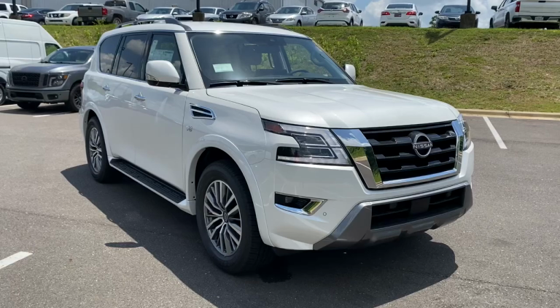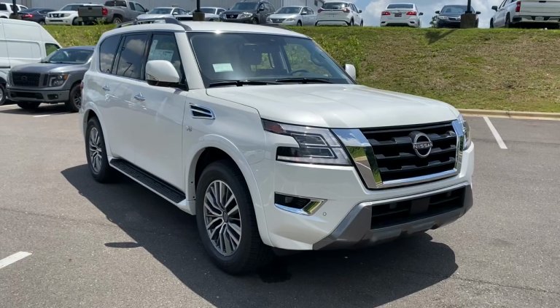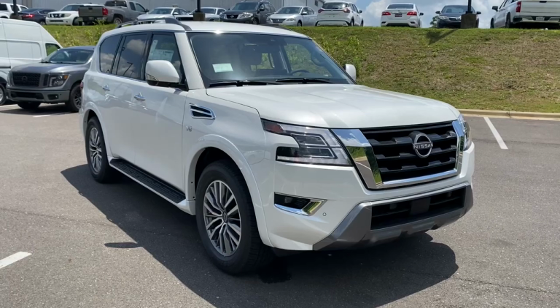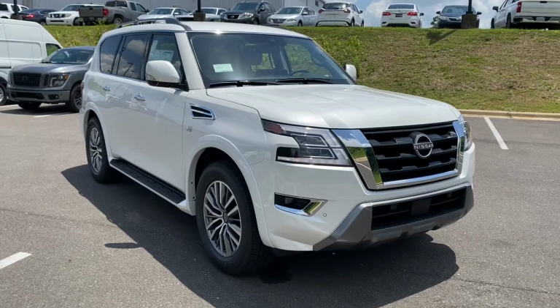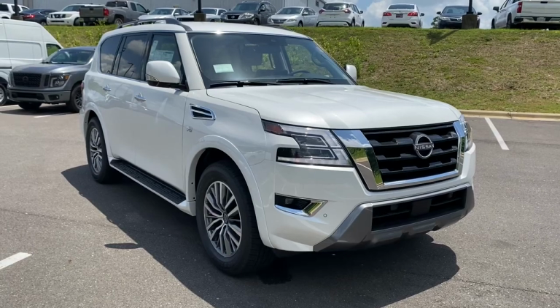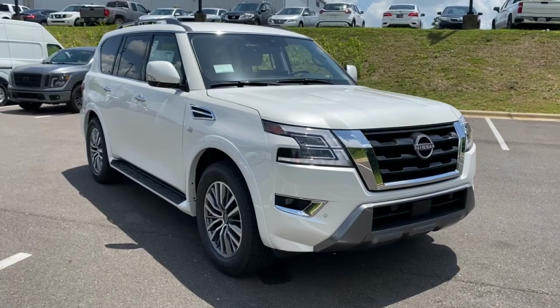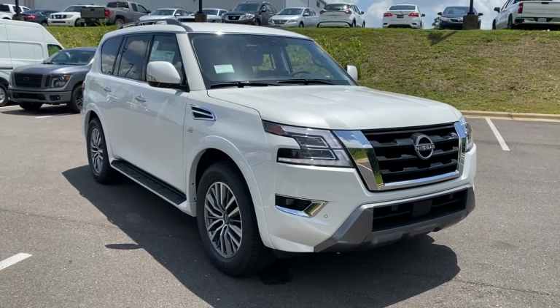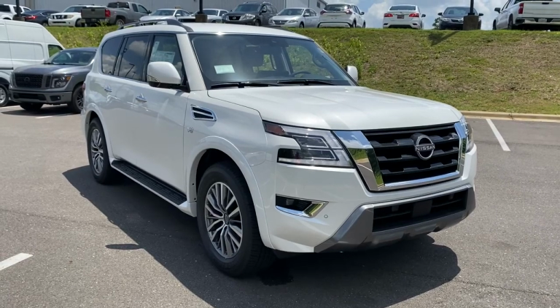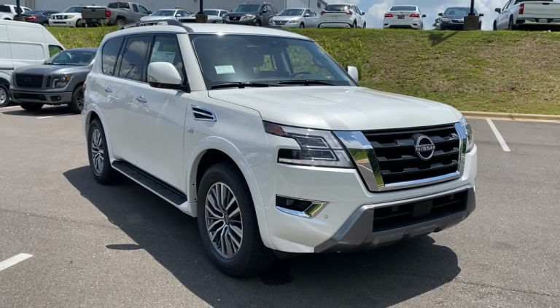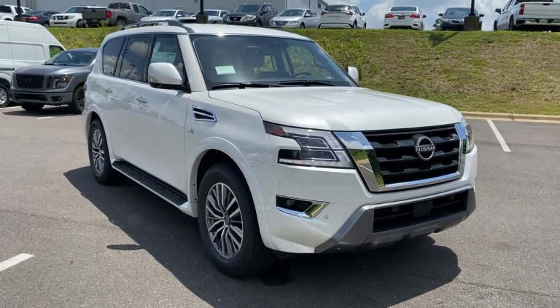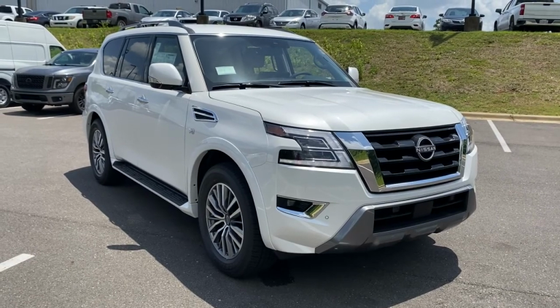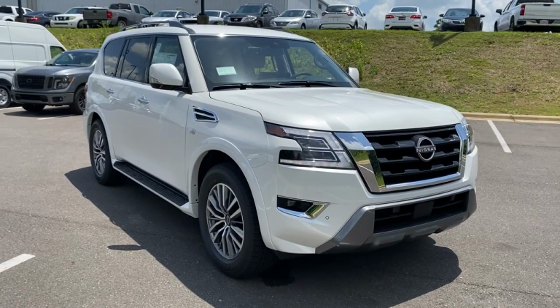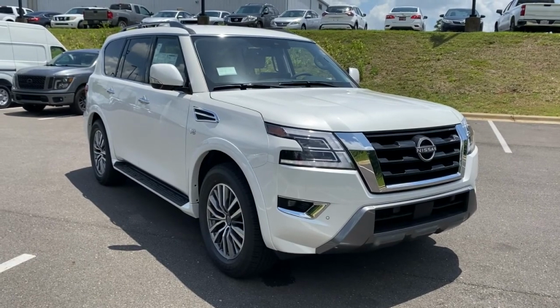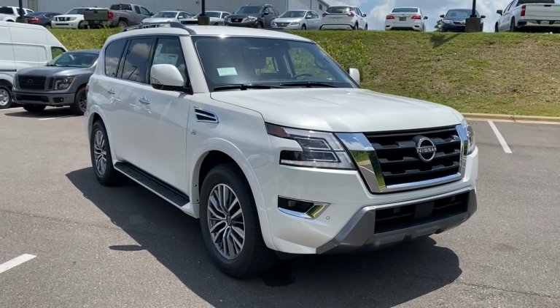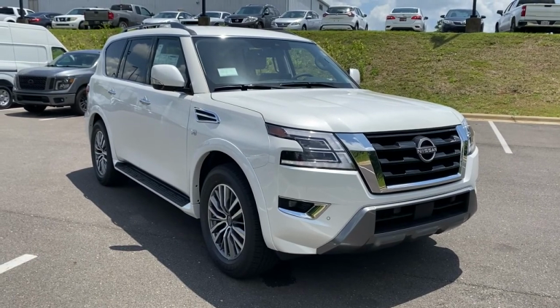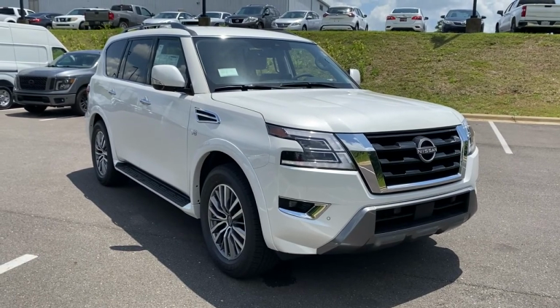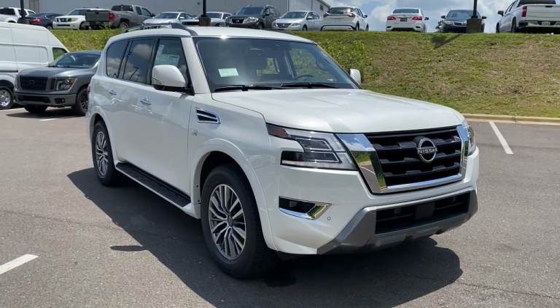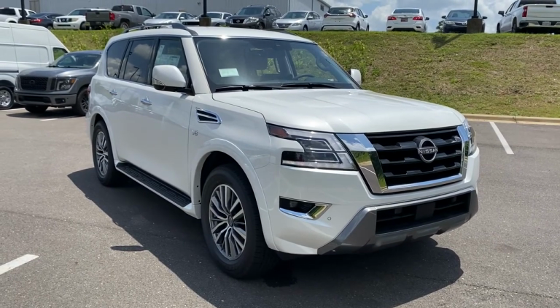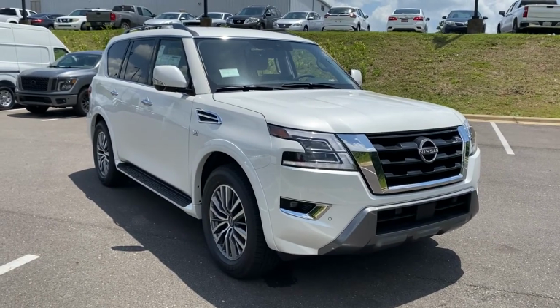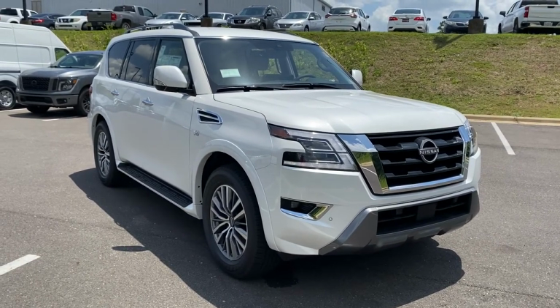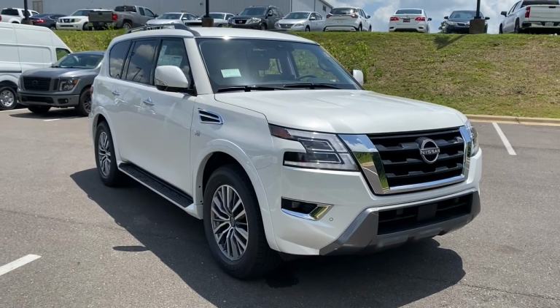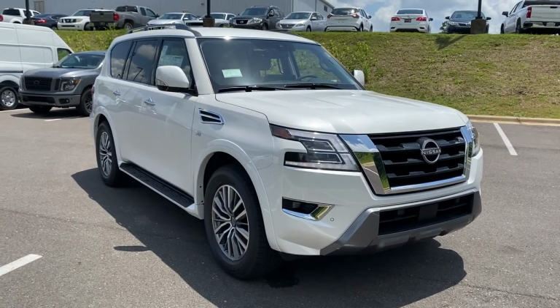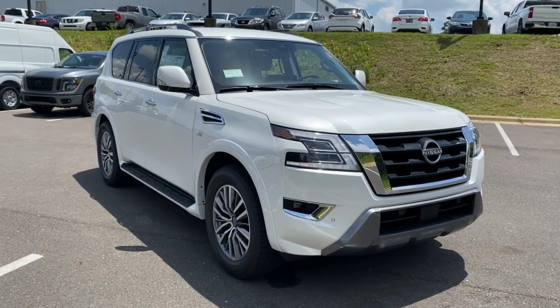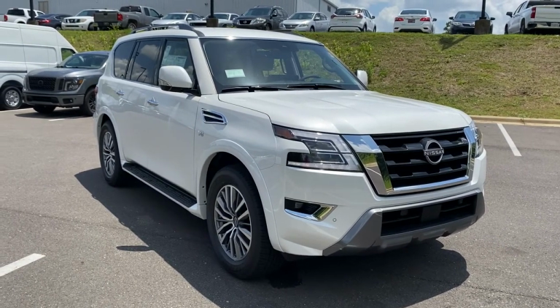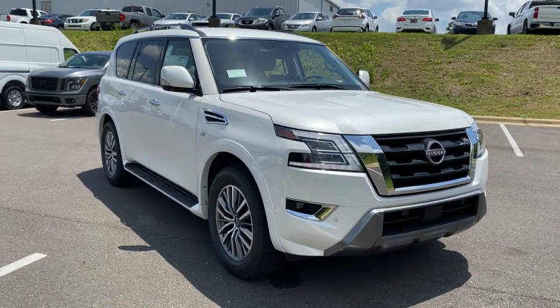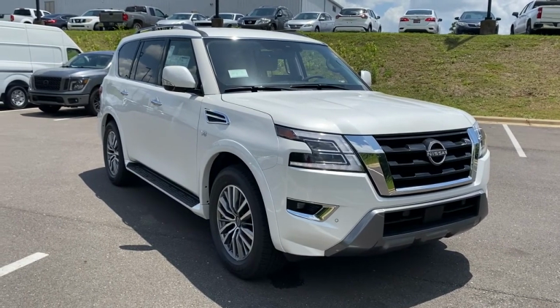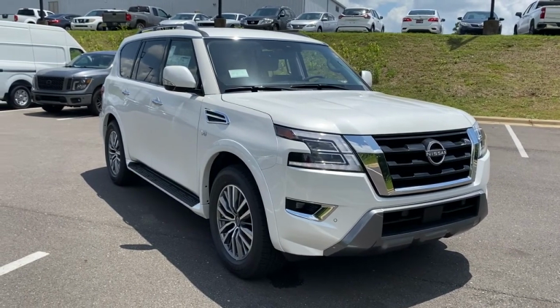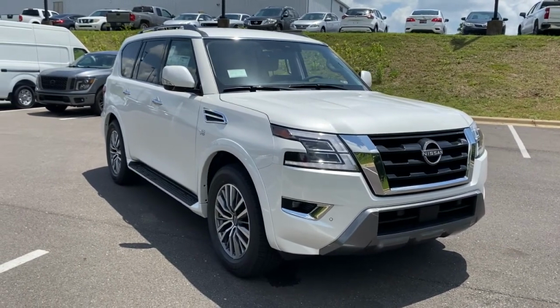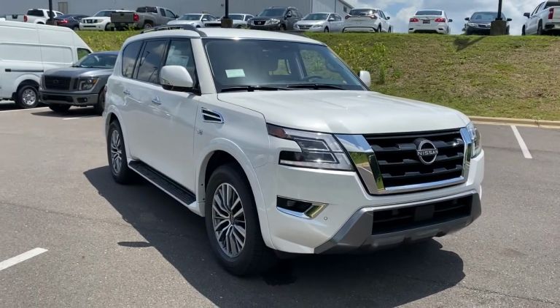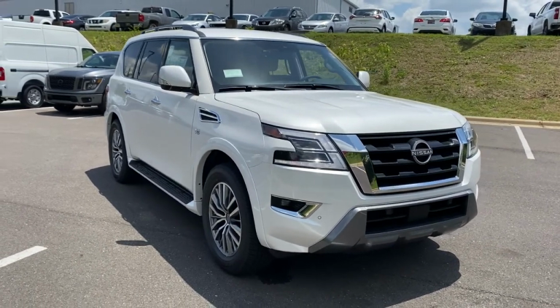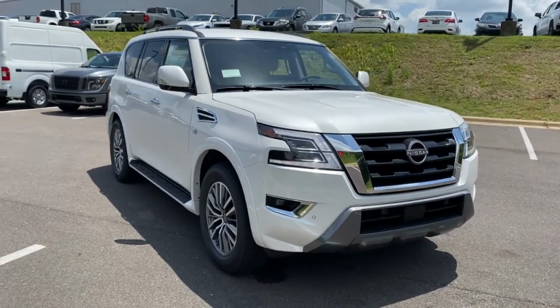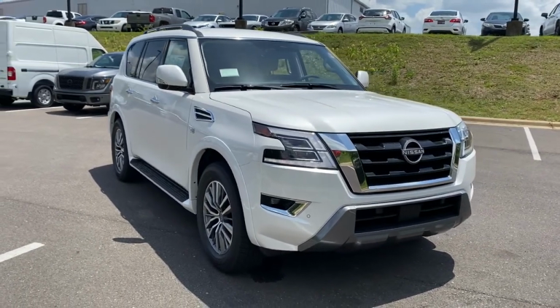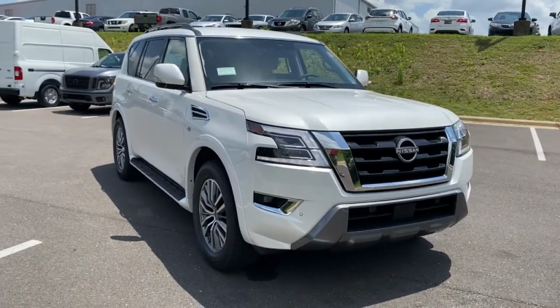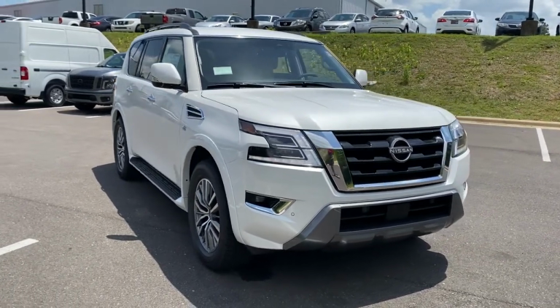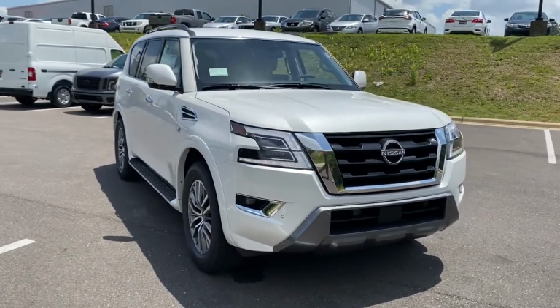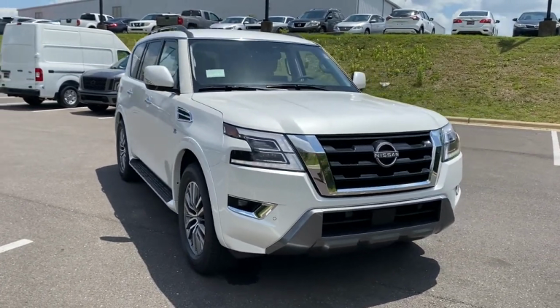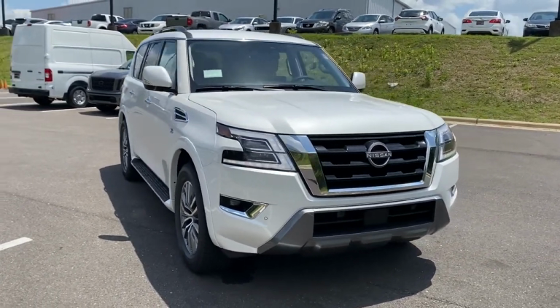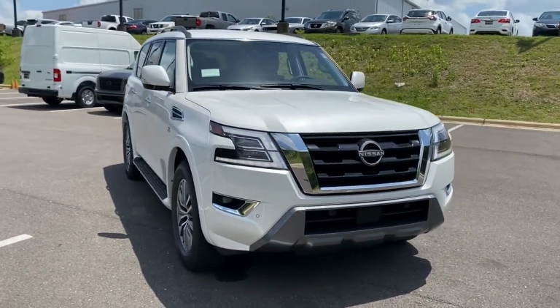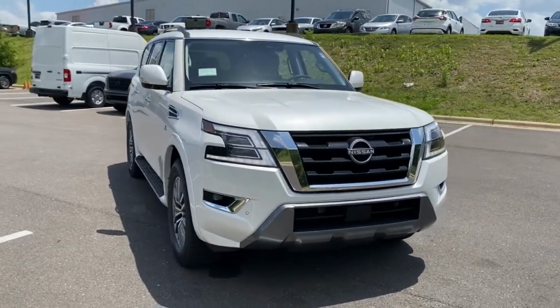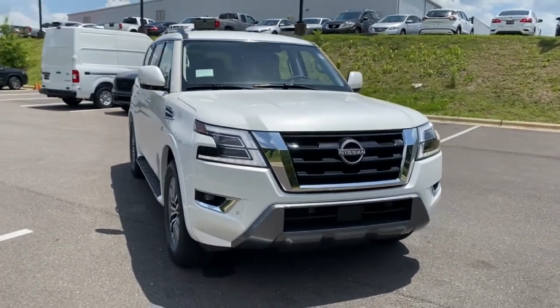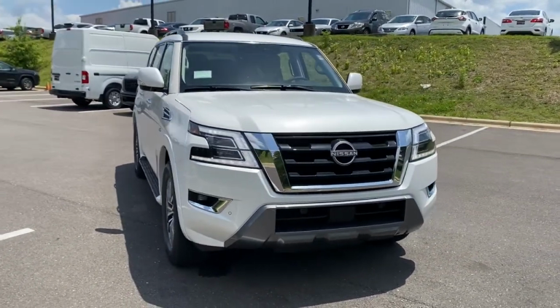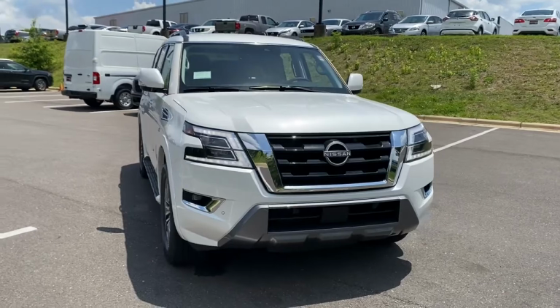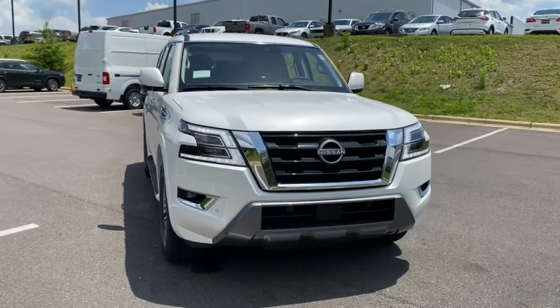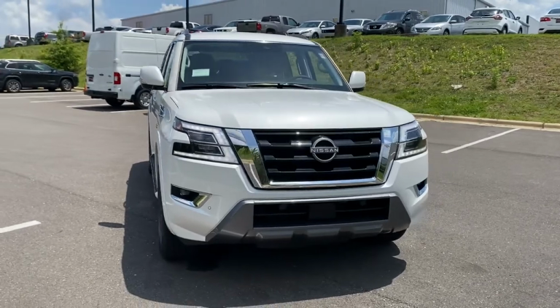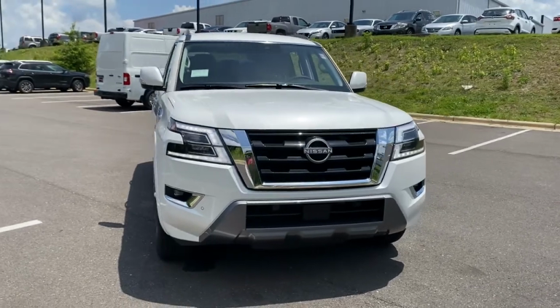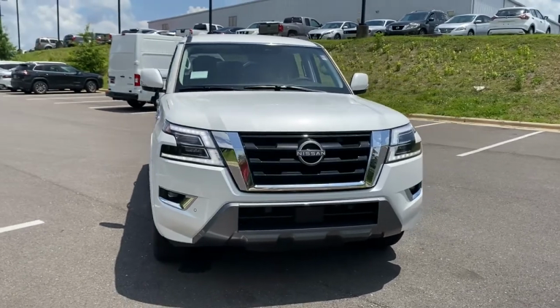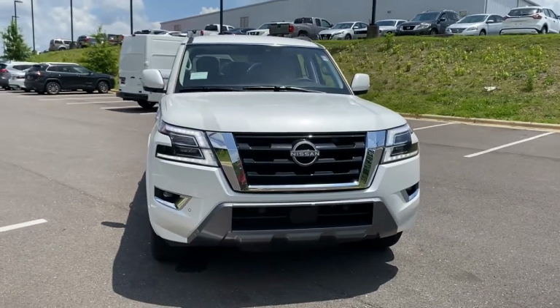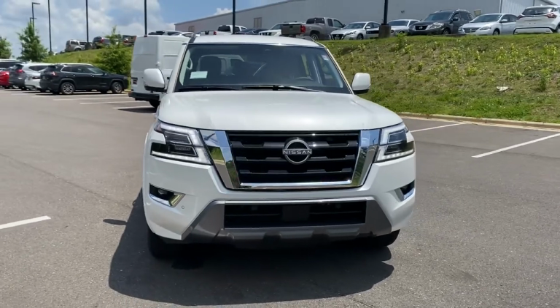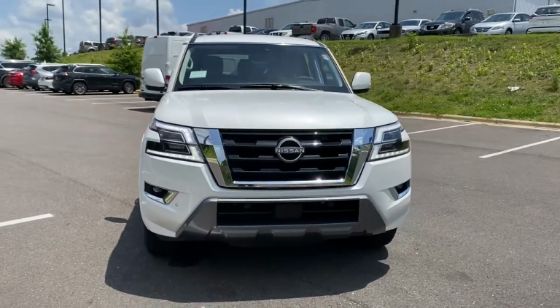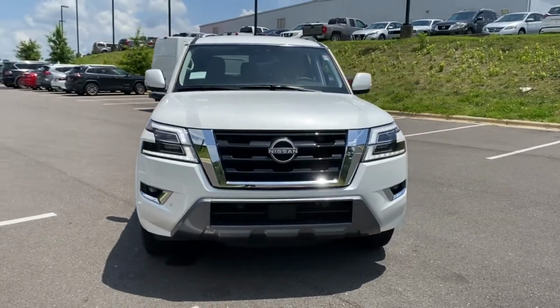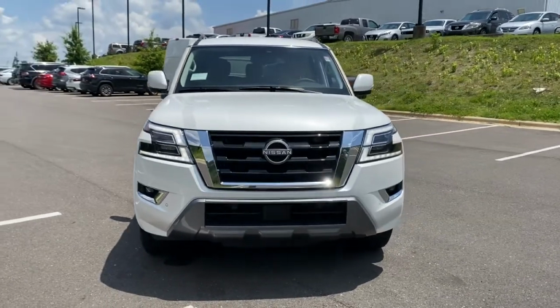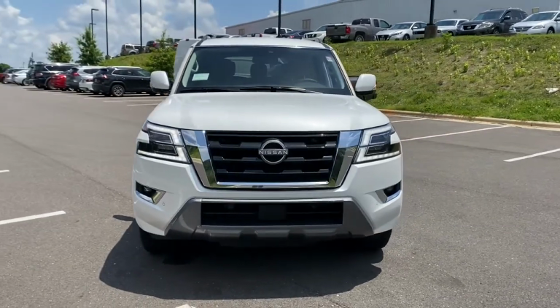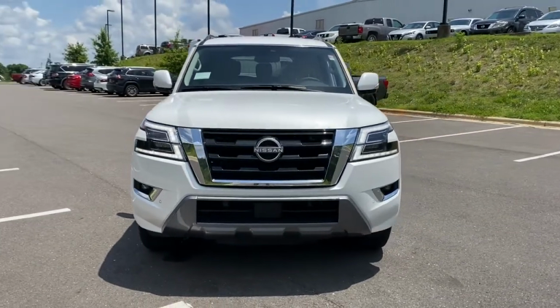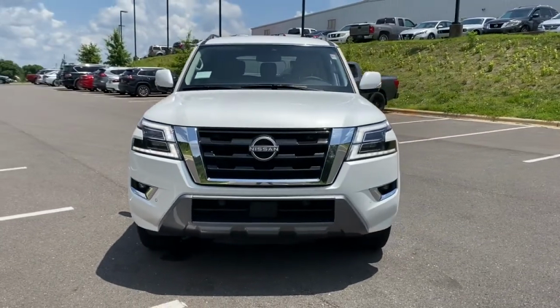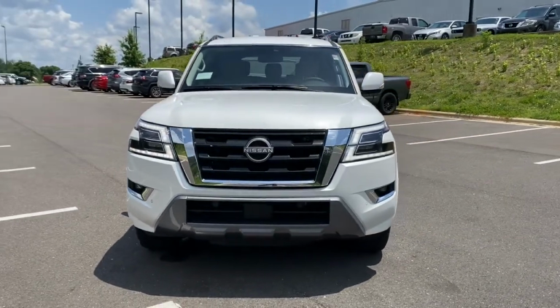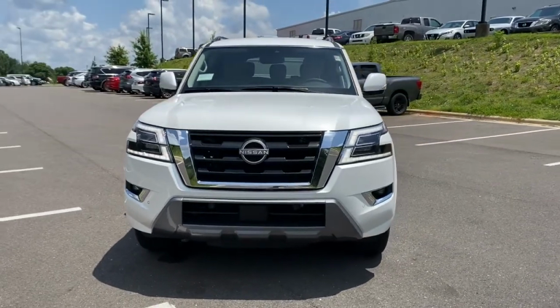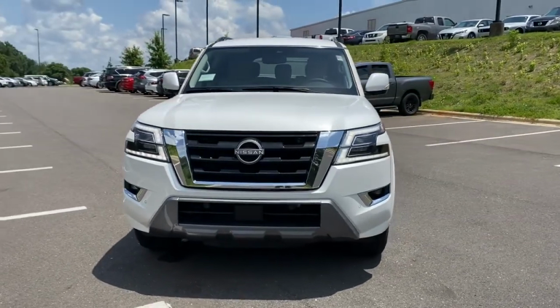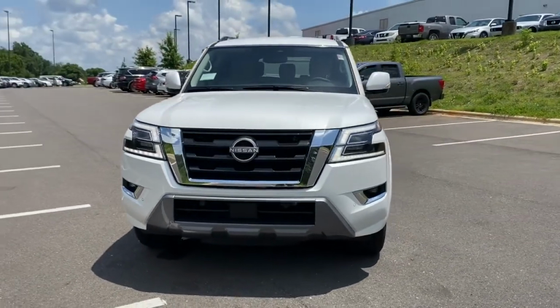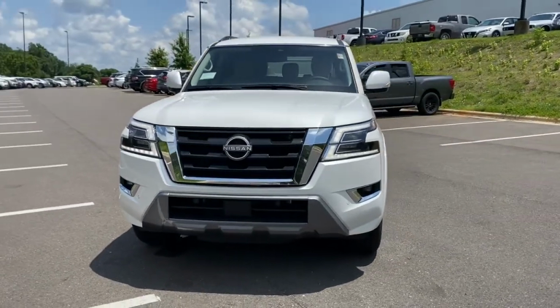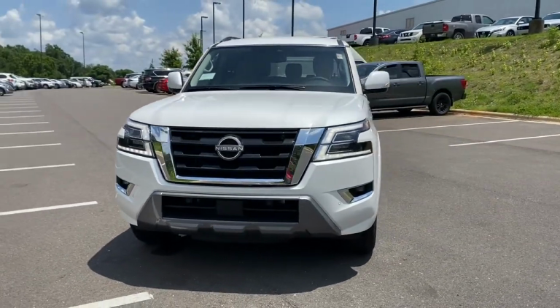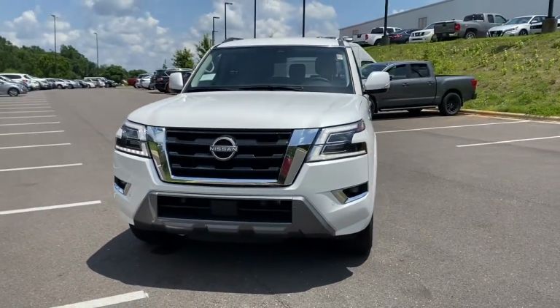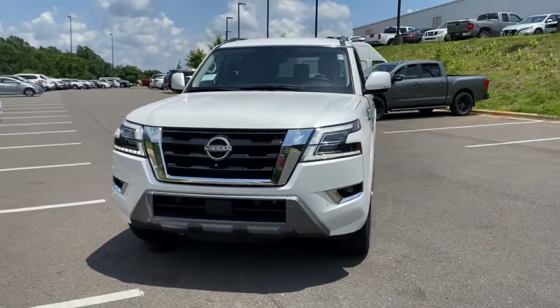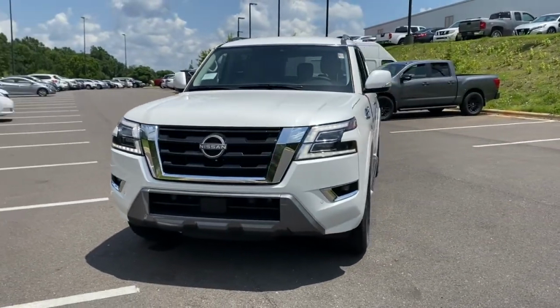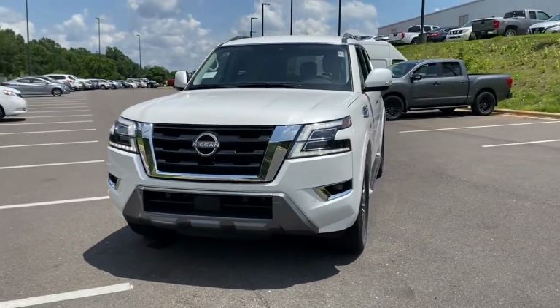Get into the 2021 Nissan Armada. Get into this upscale Armada and let the adventure begin.